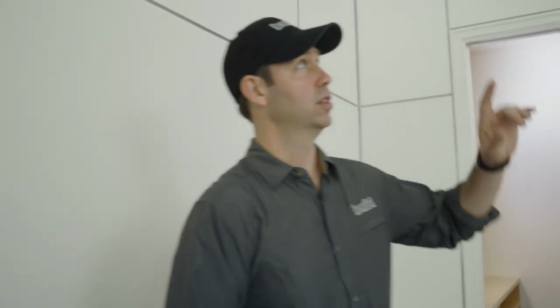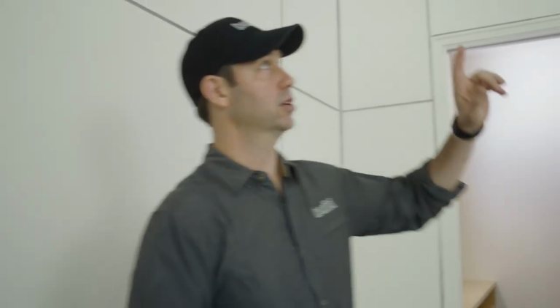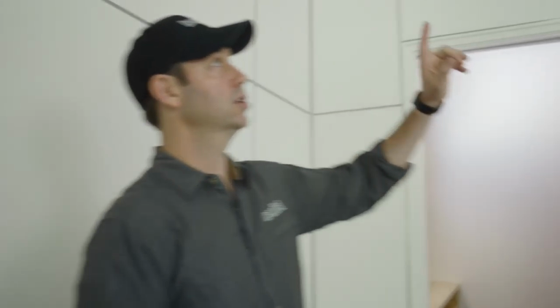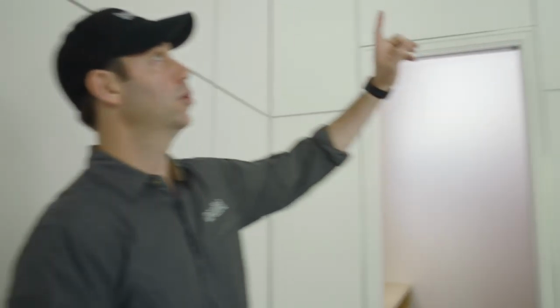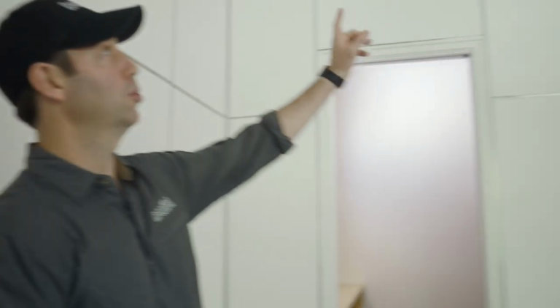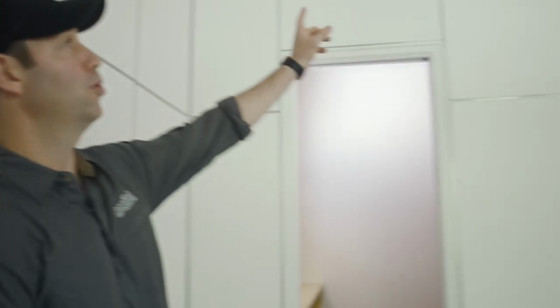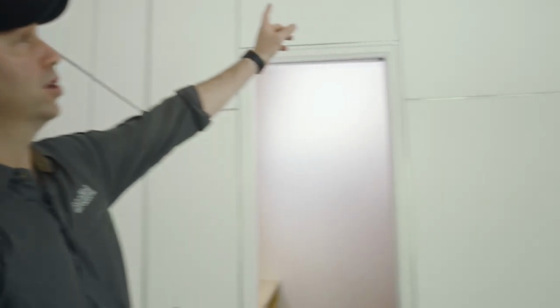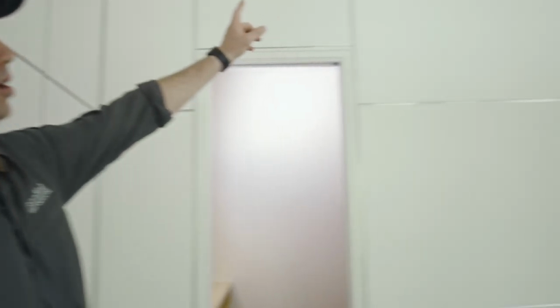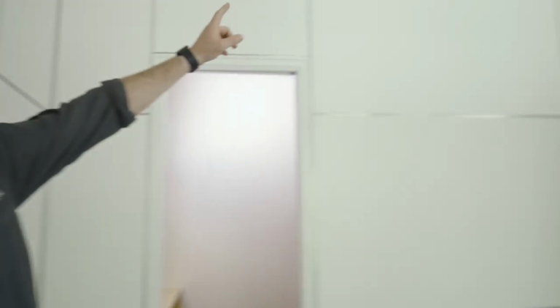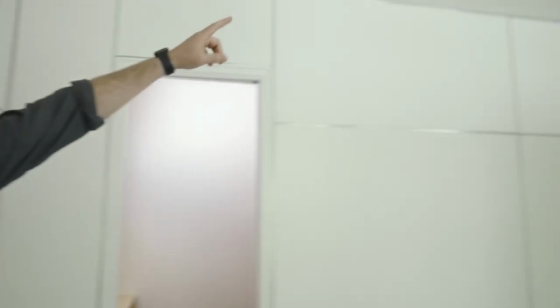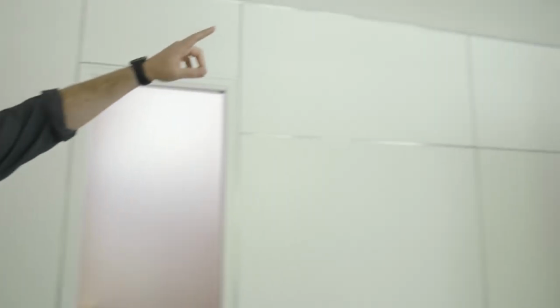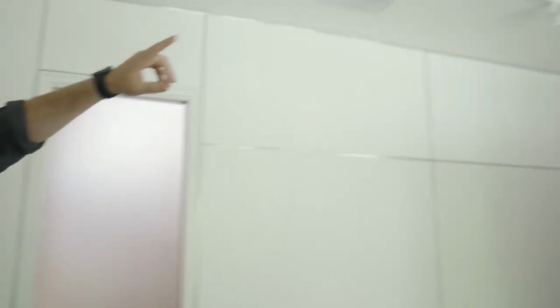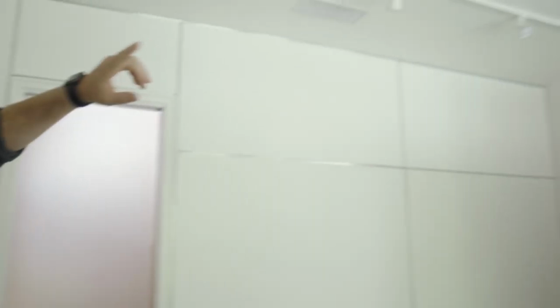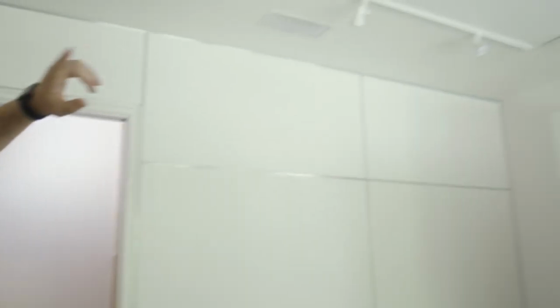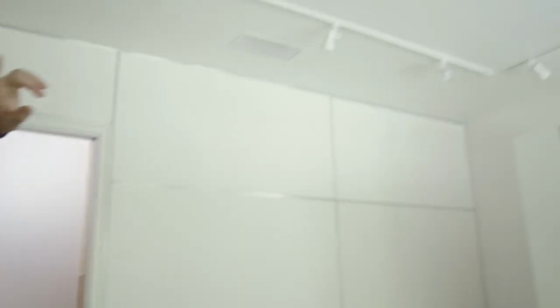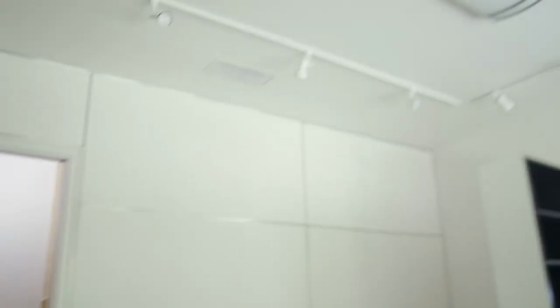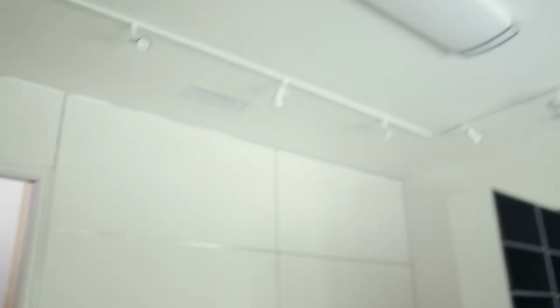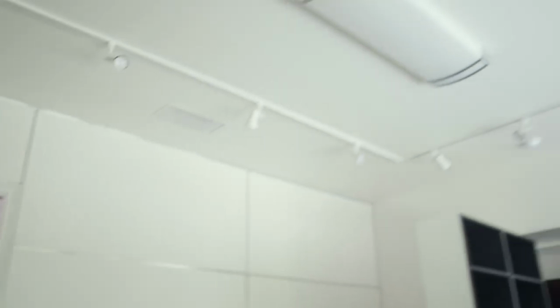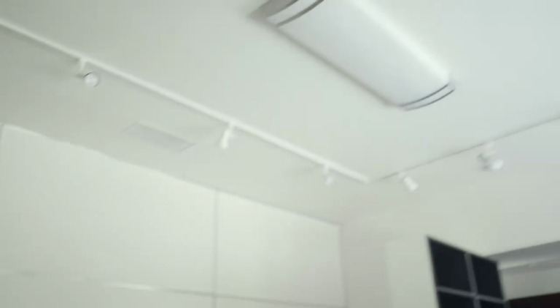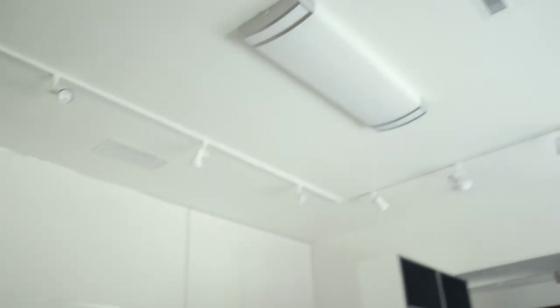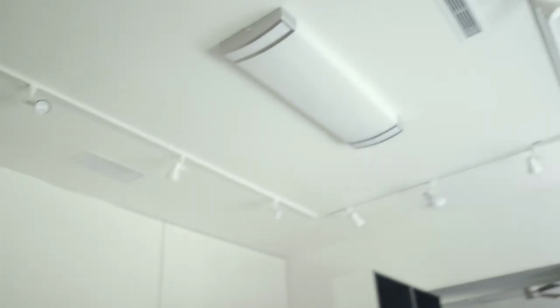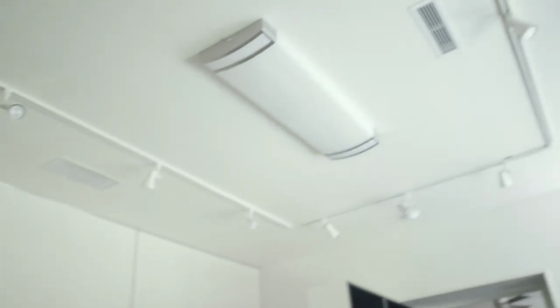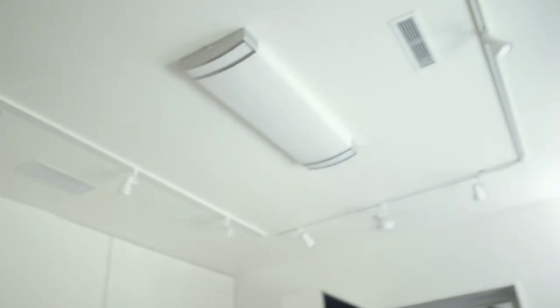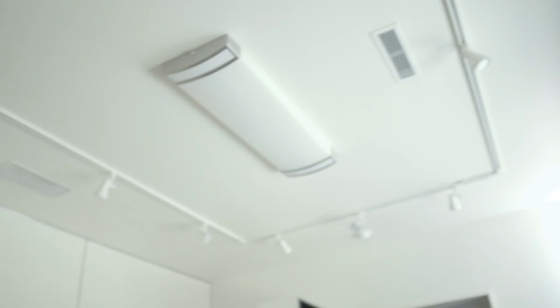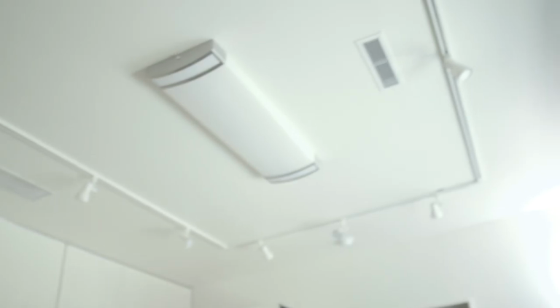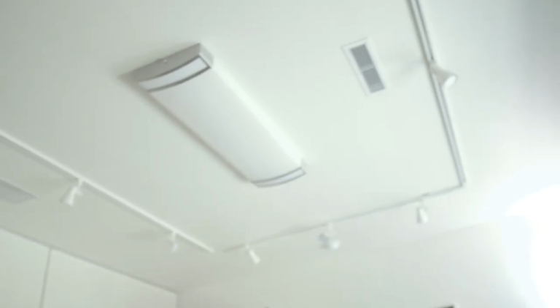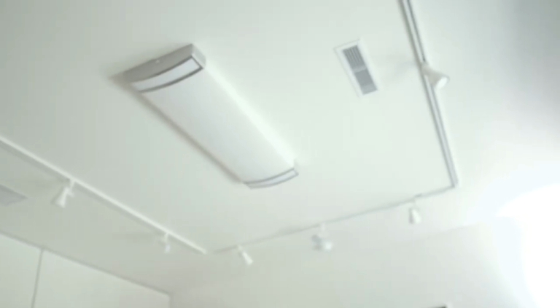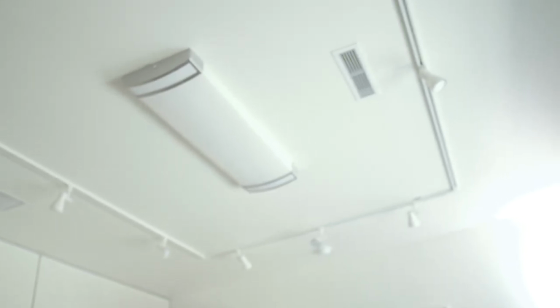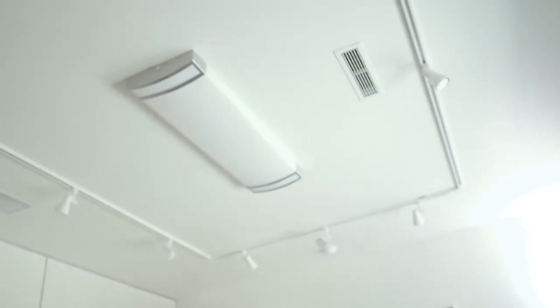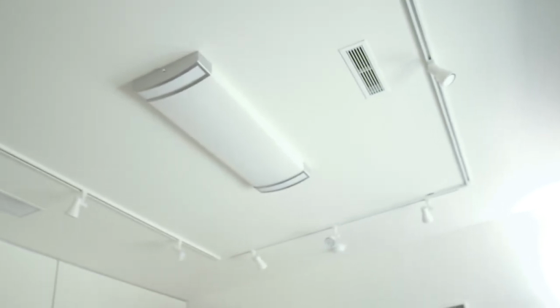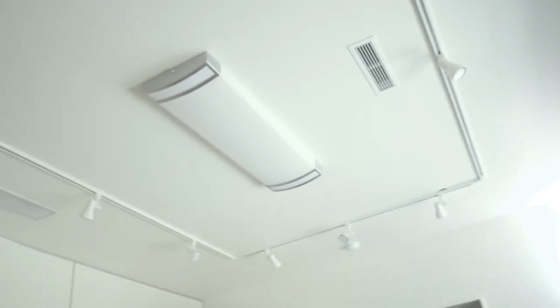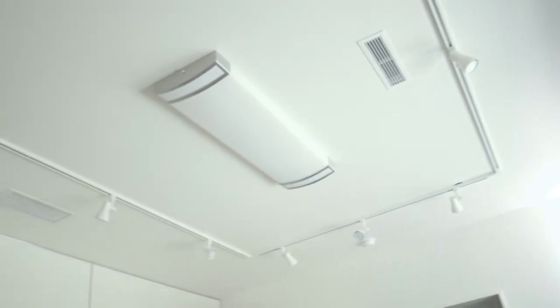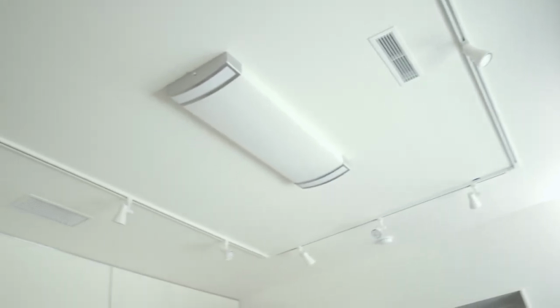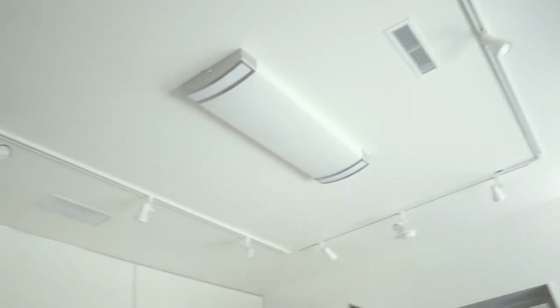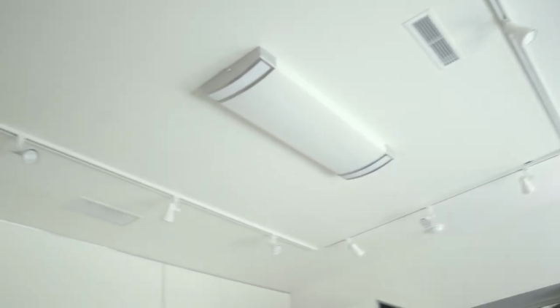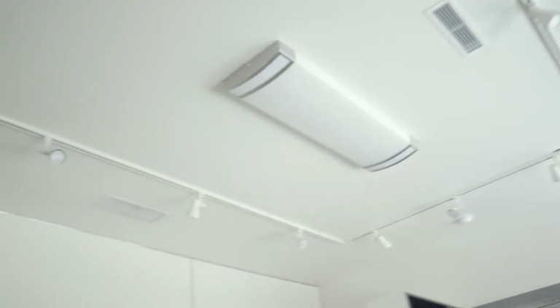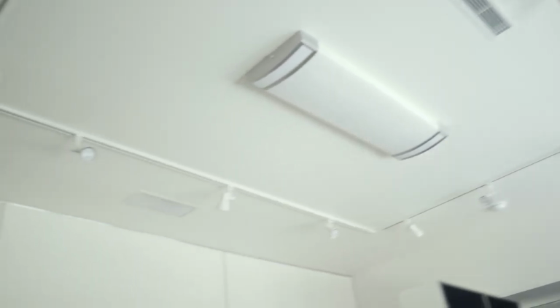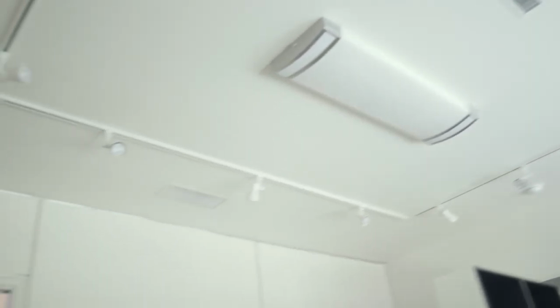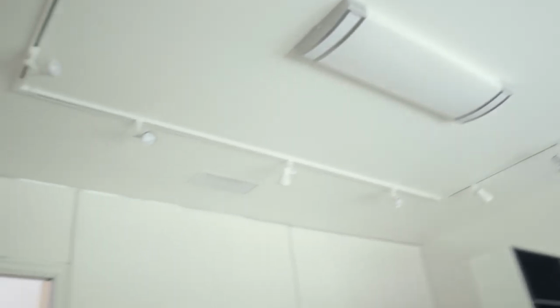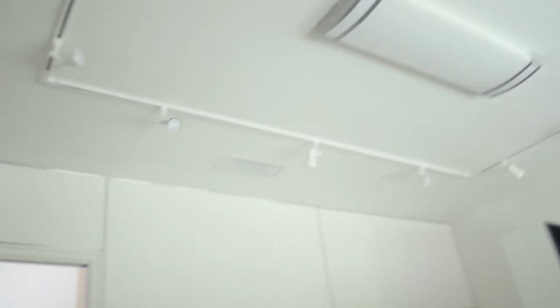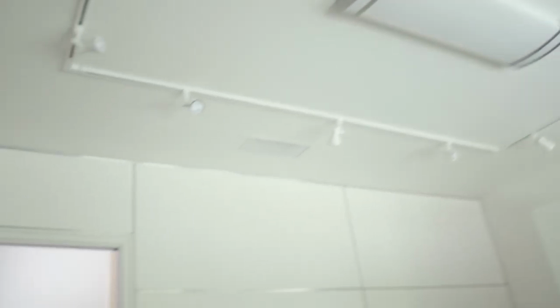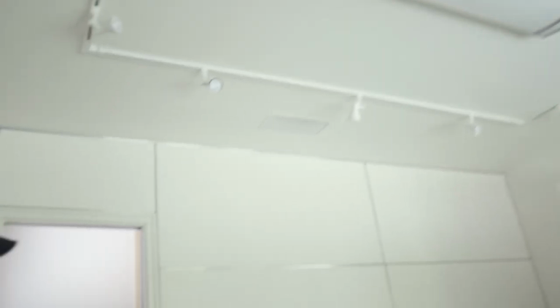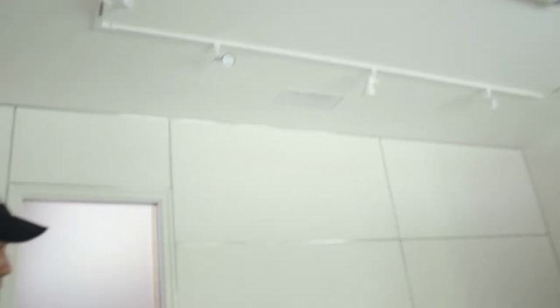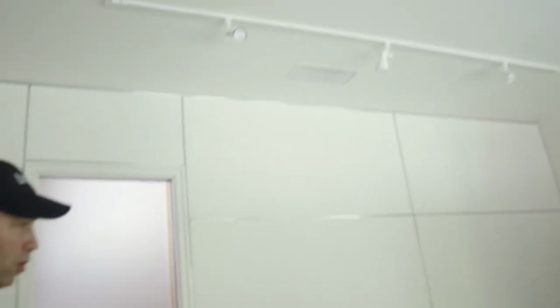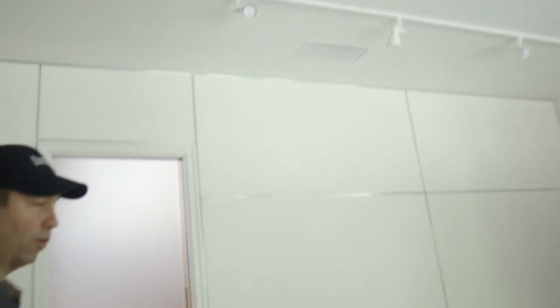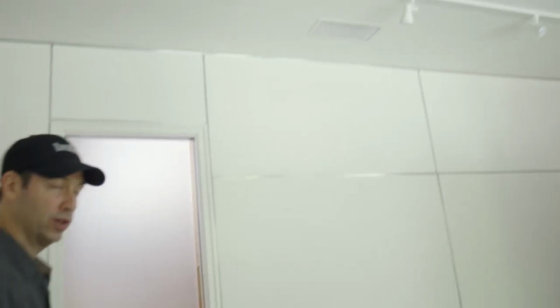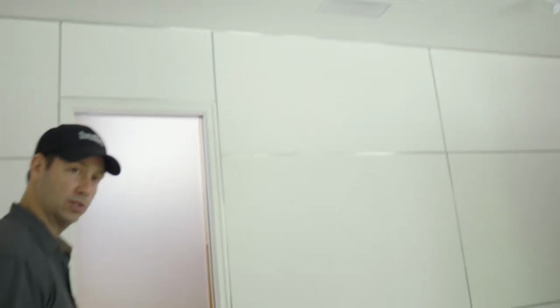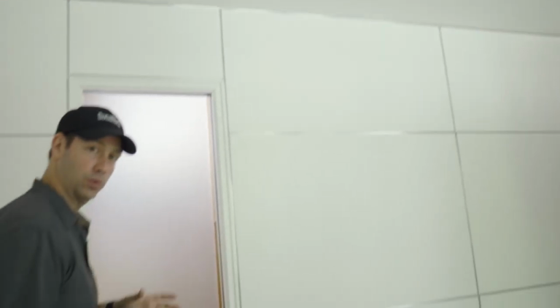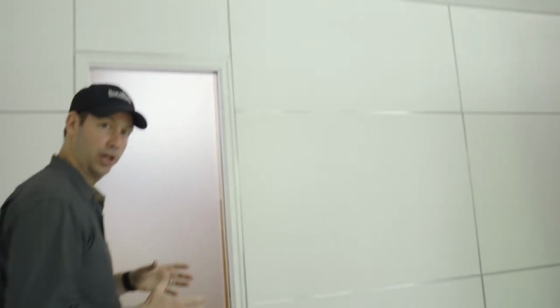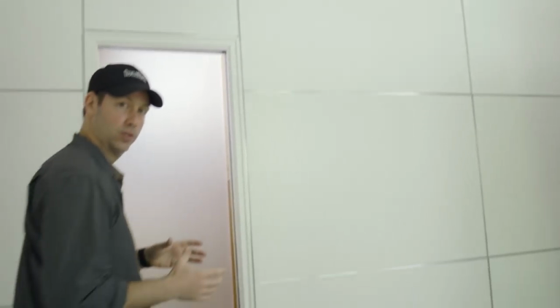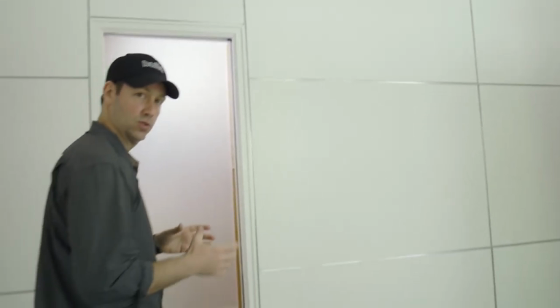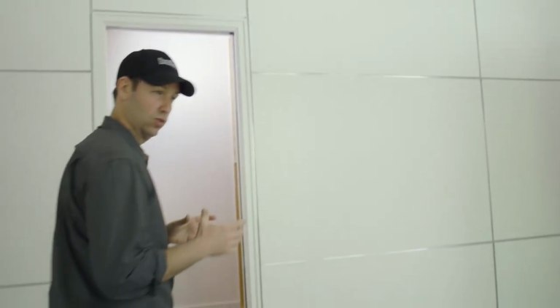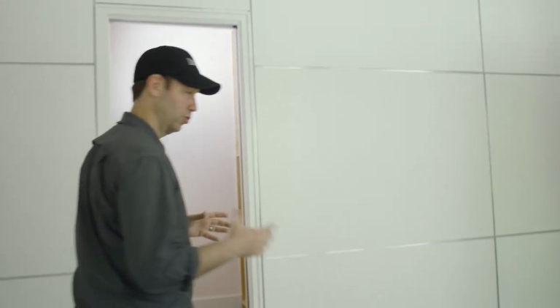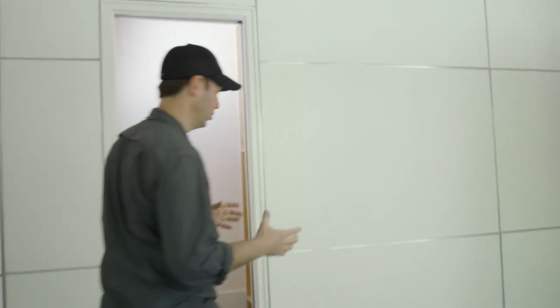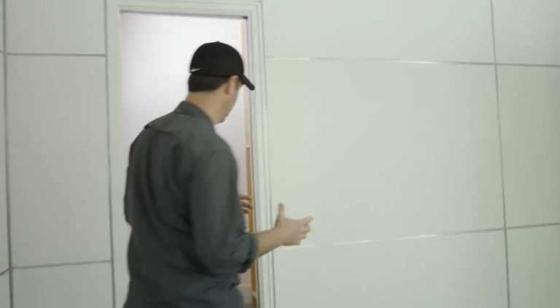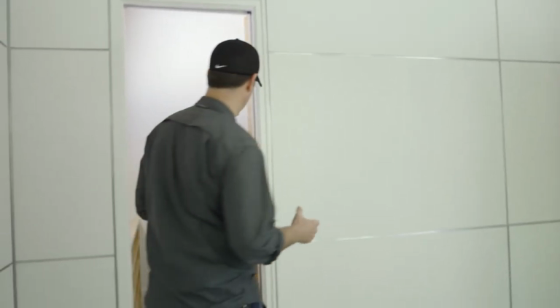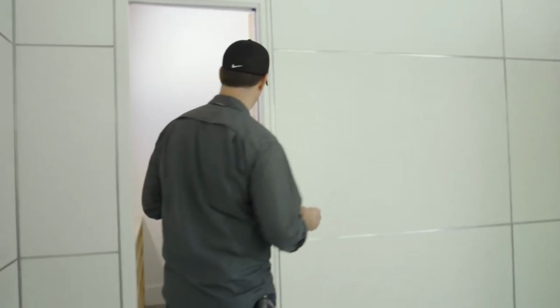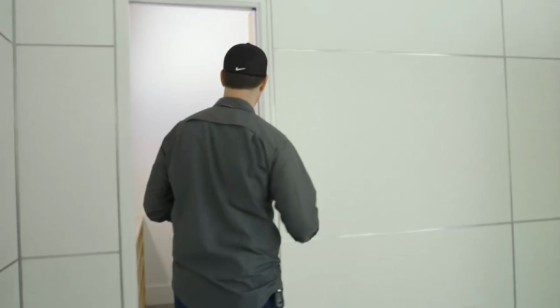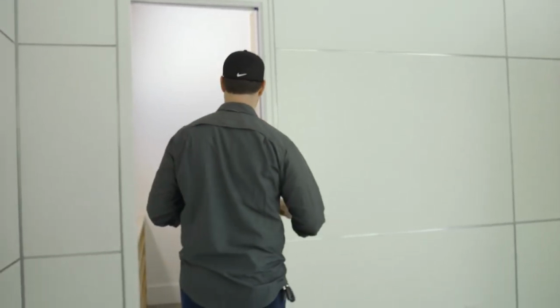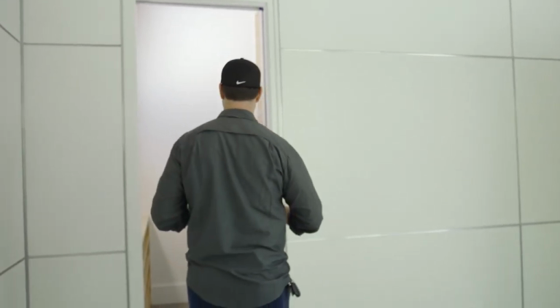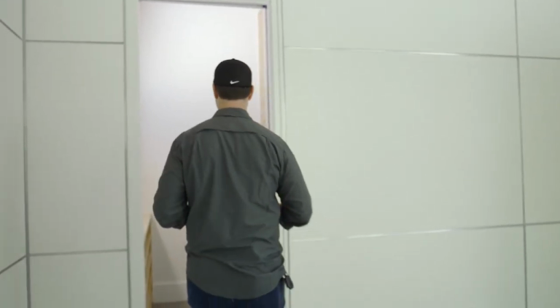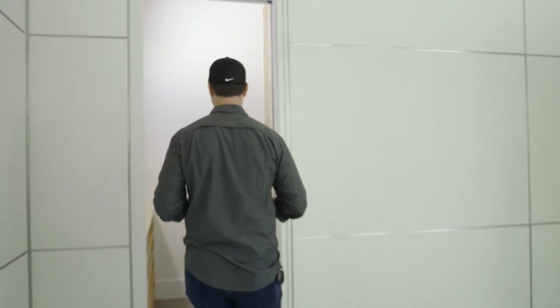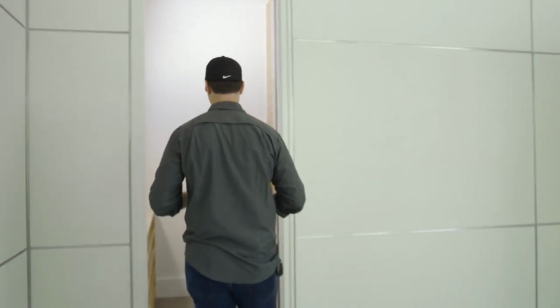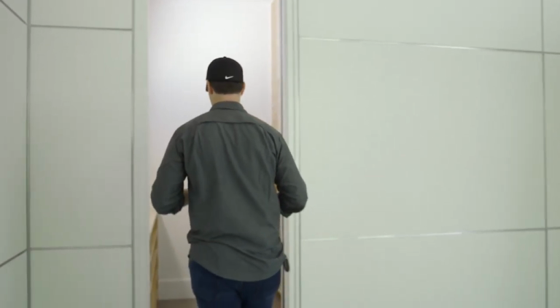Next, I want to point out that we've got track lighting in a U-shape all the way around the room, so now anywhere we want some light in this room, we've got a great spot for it.